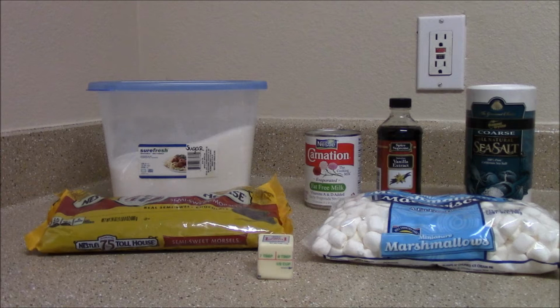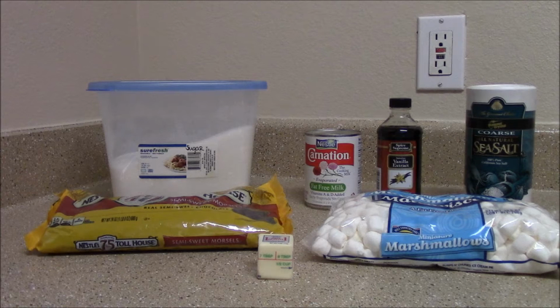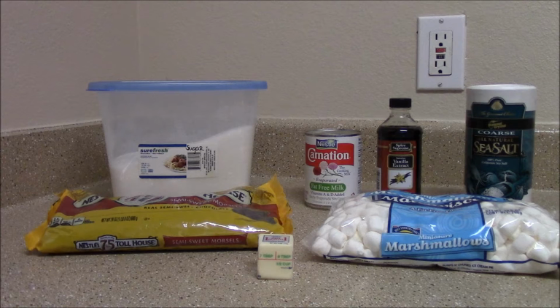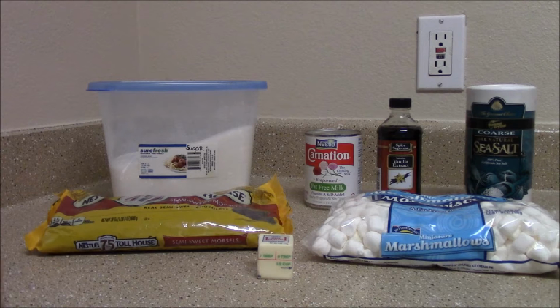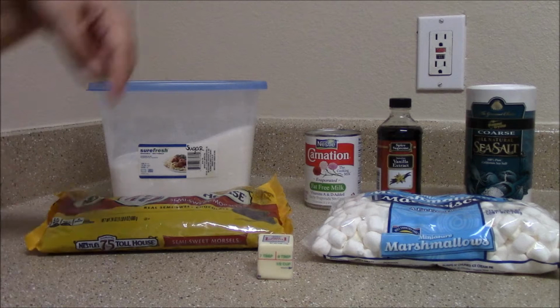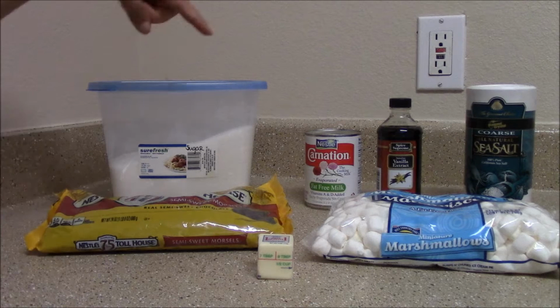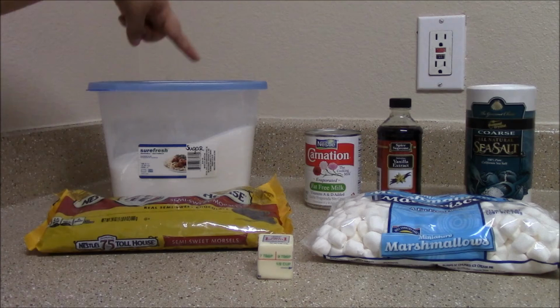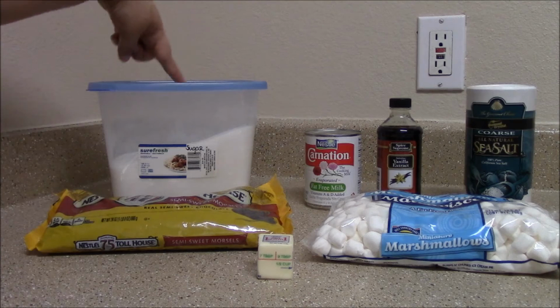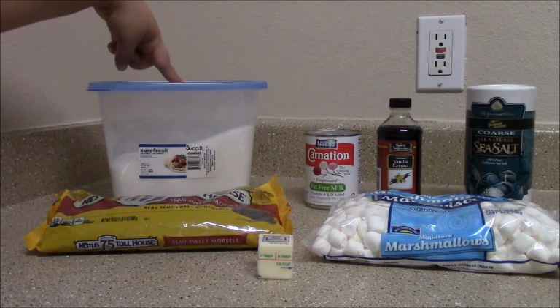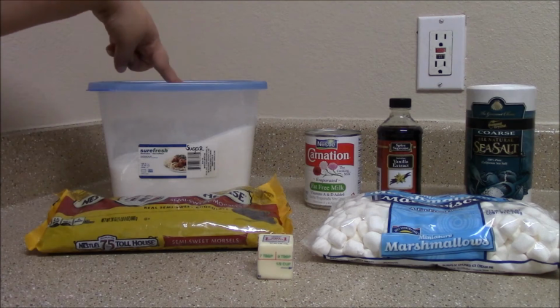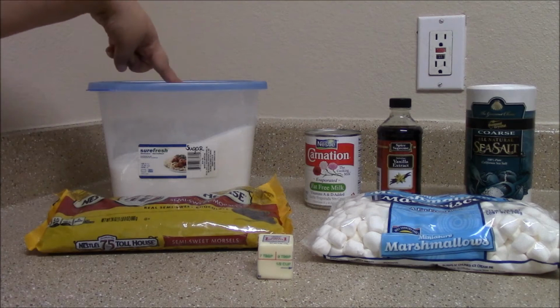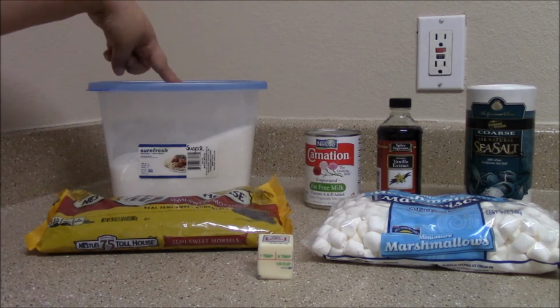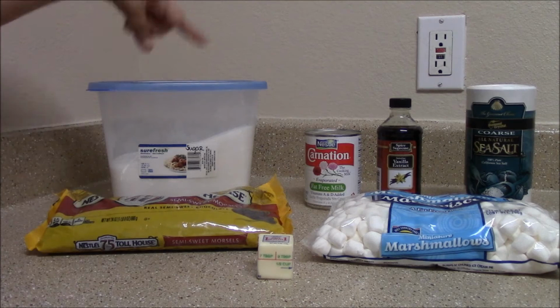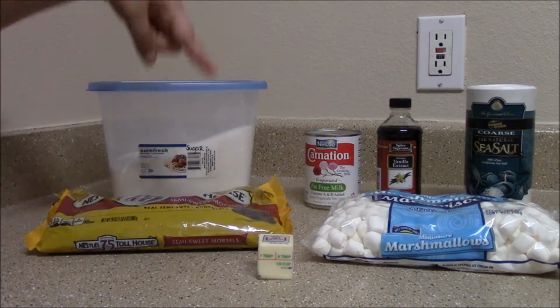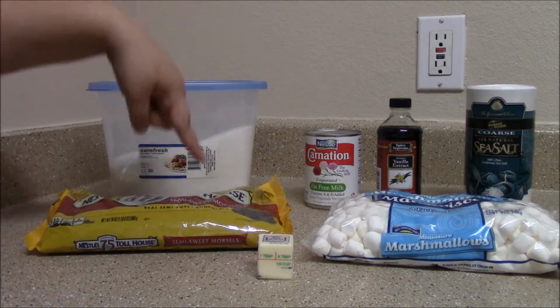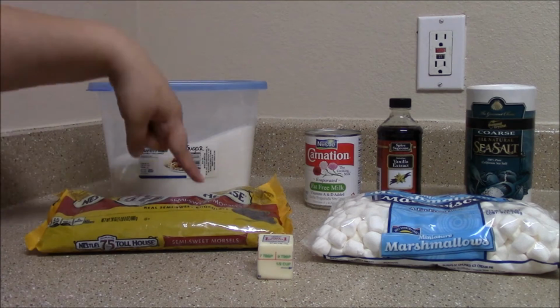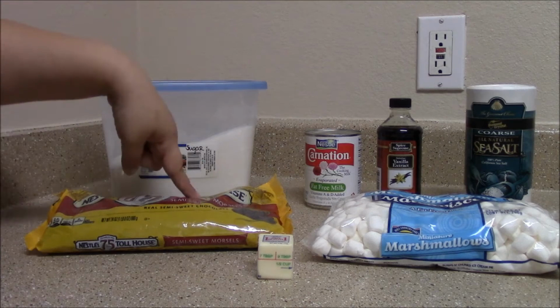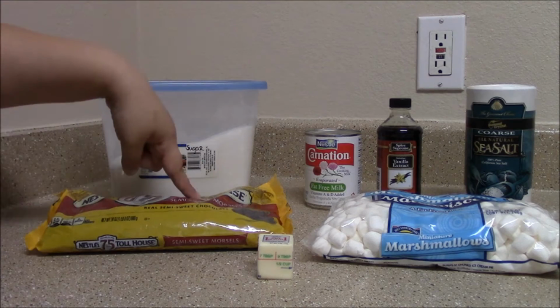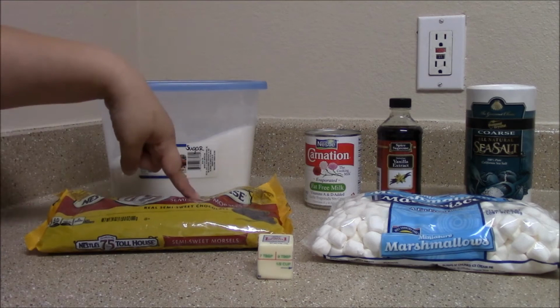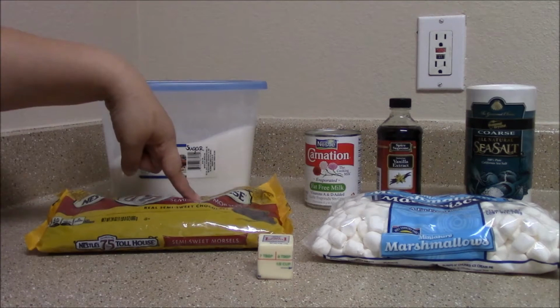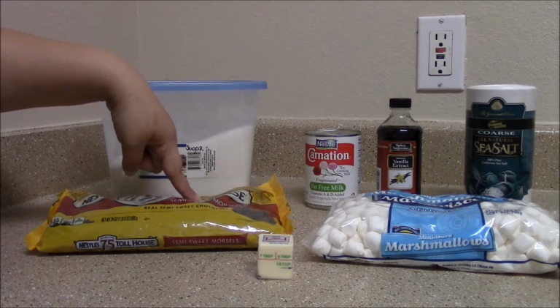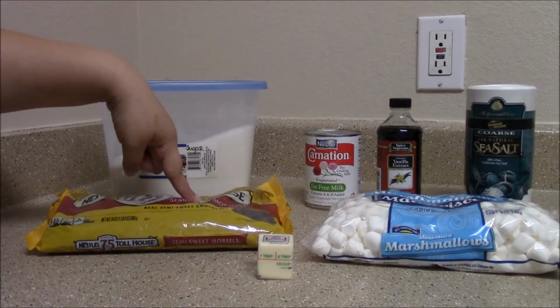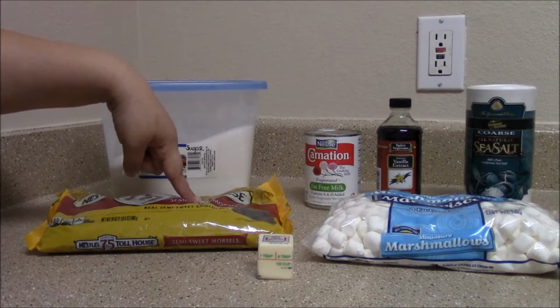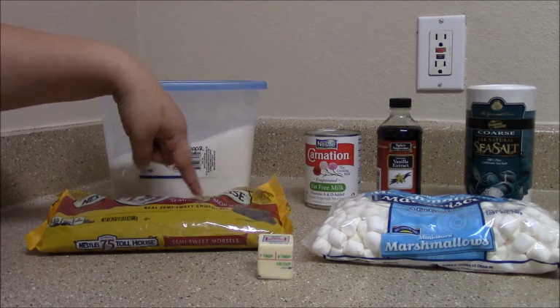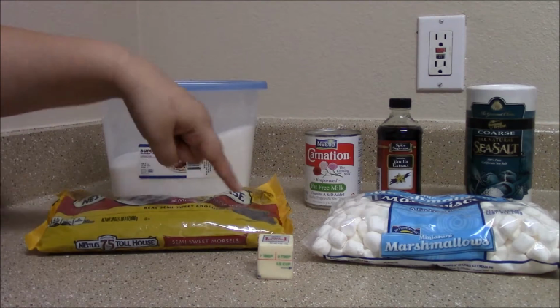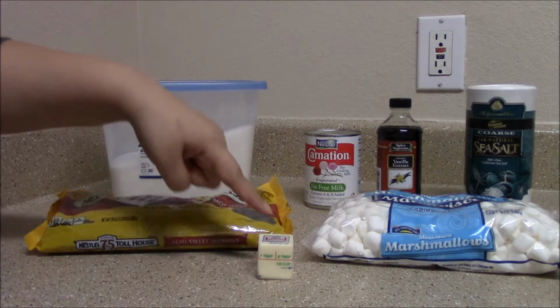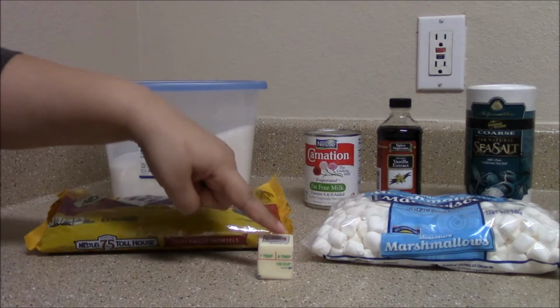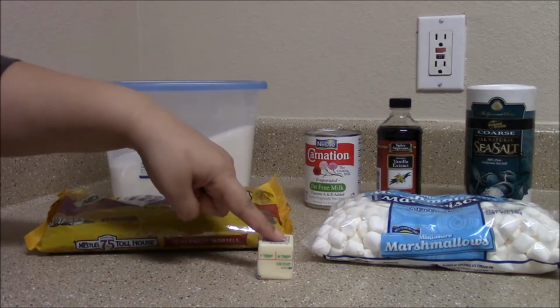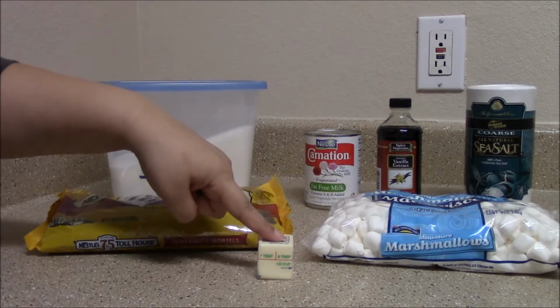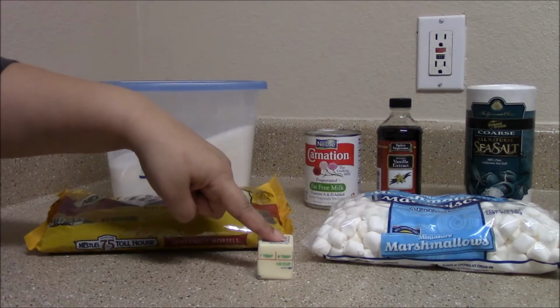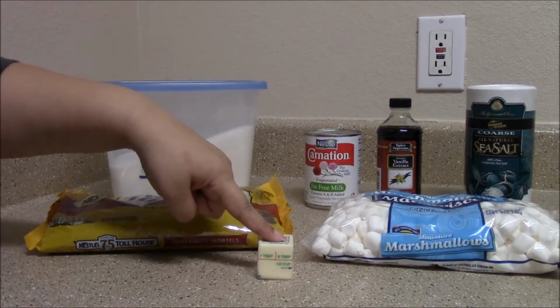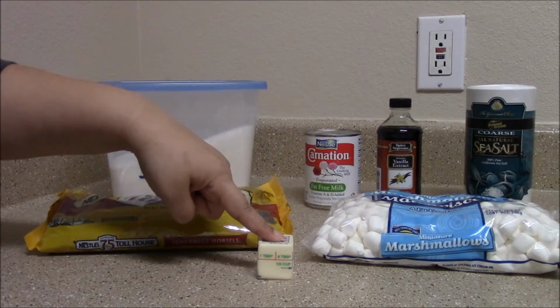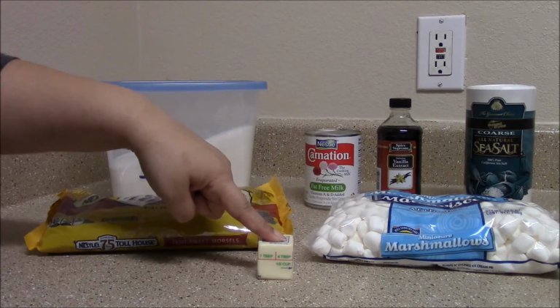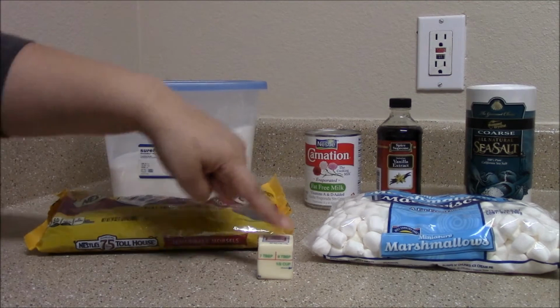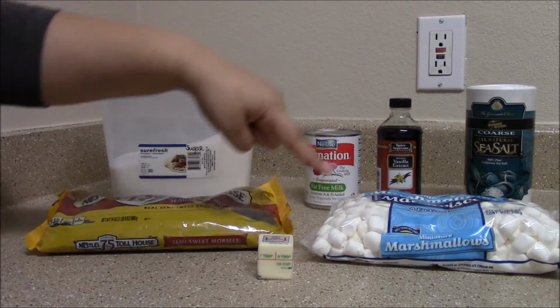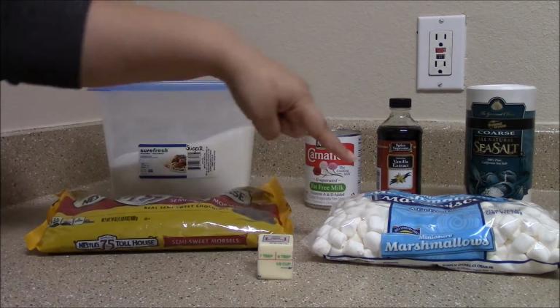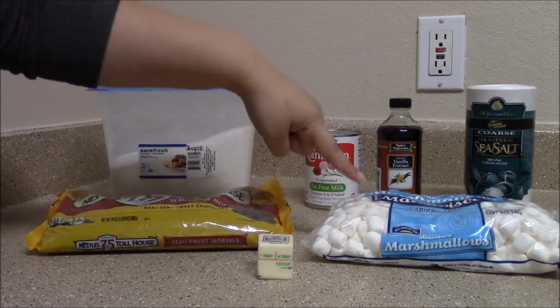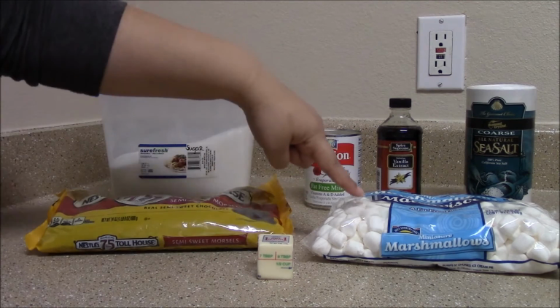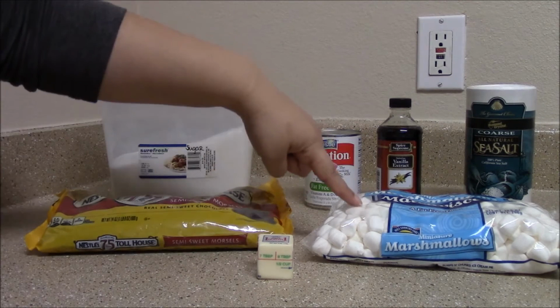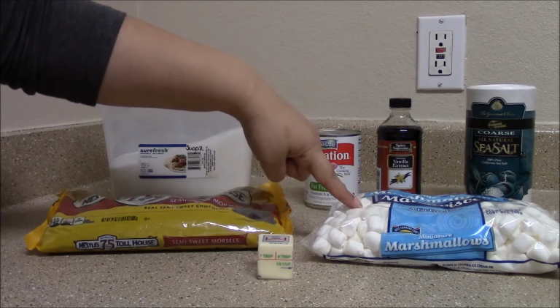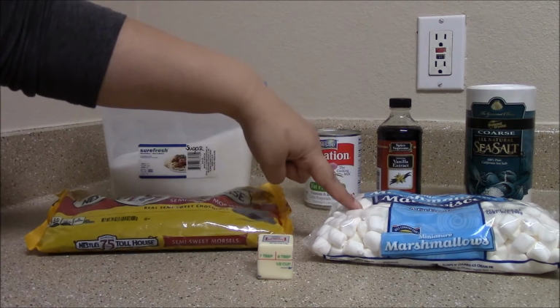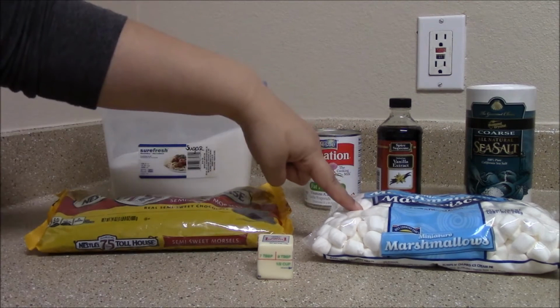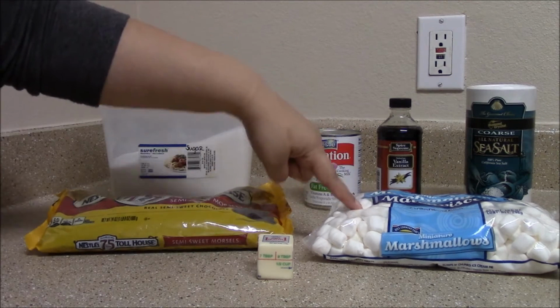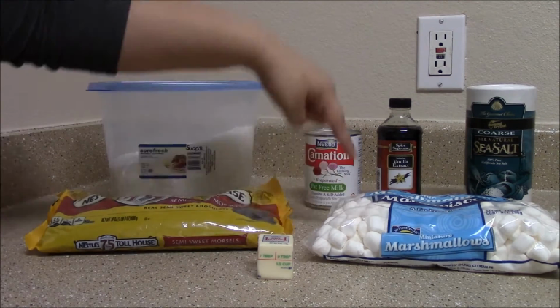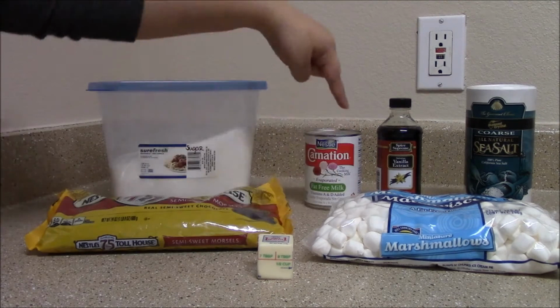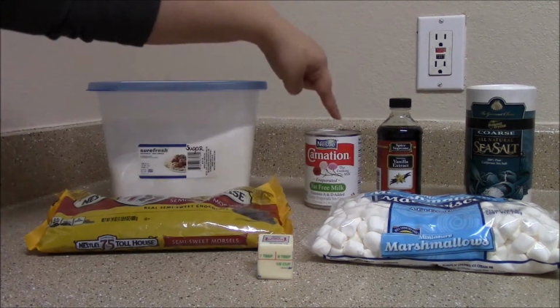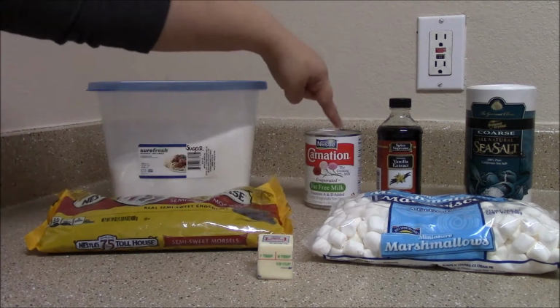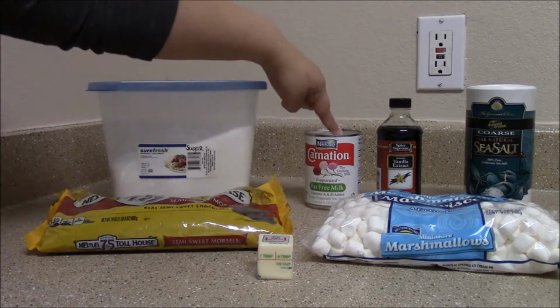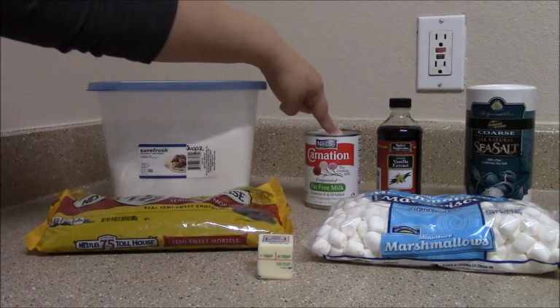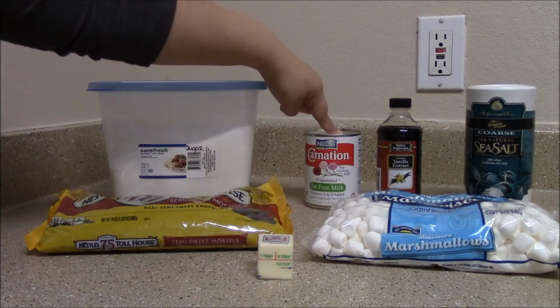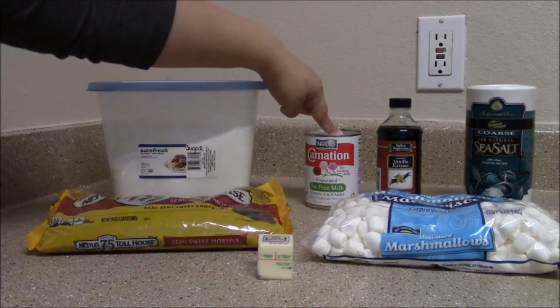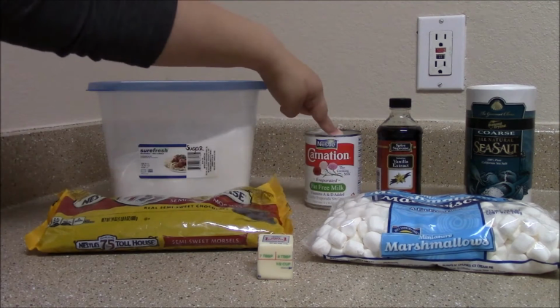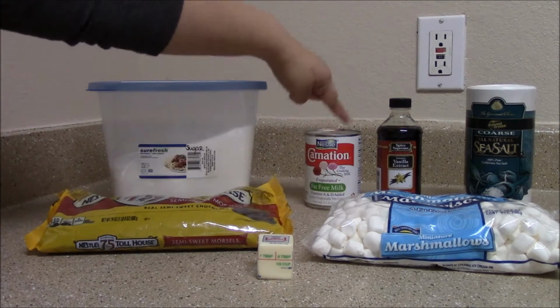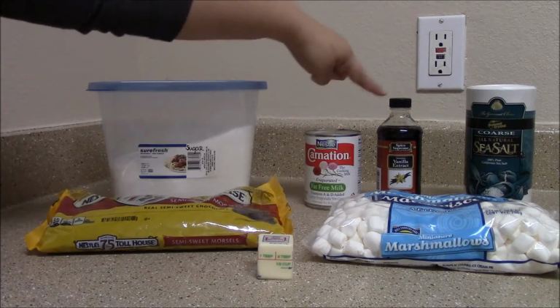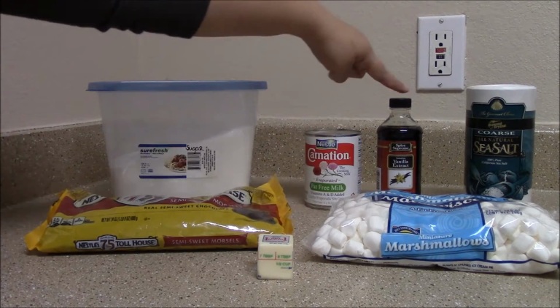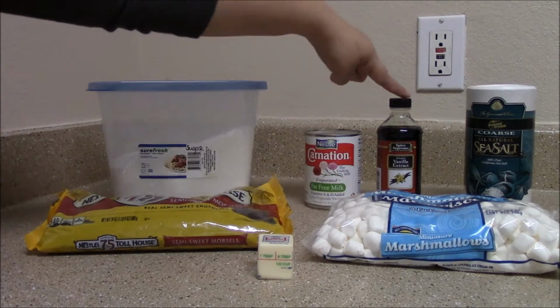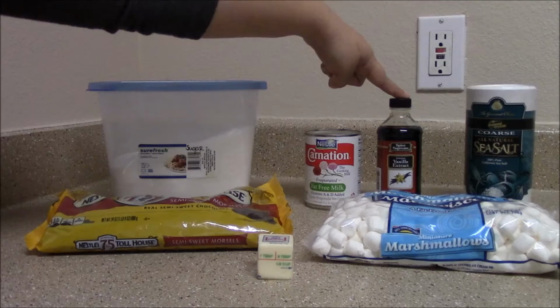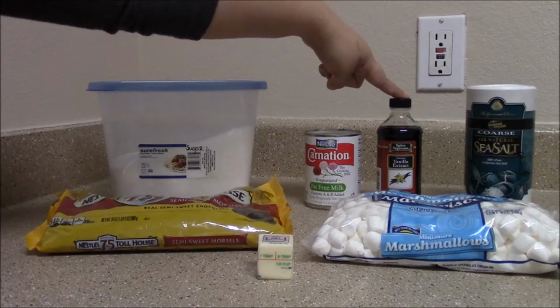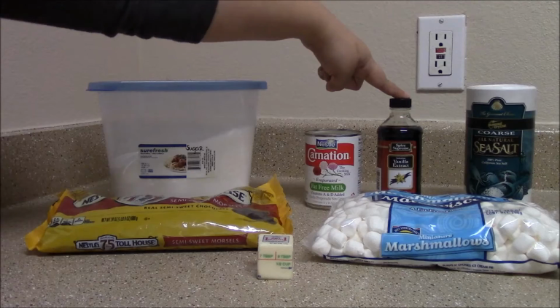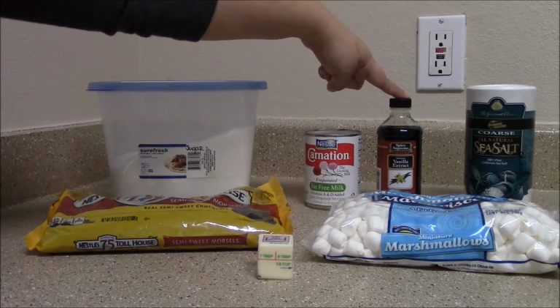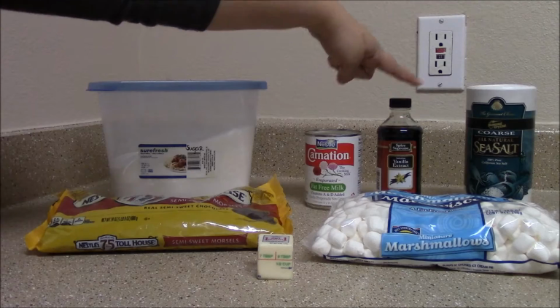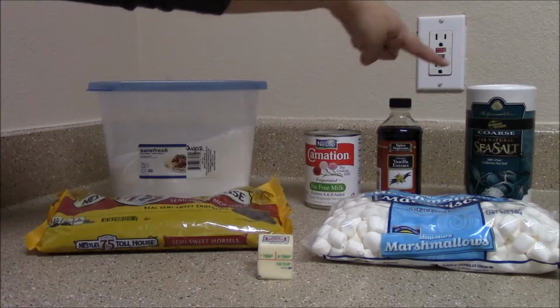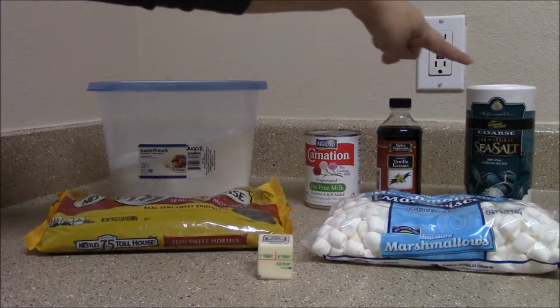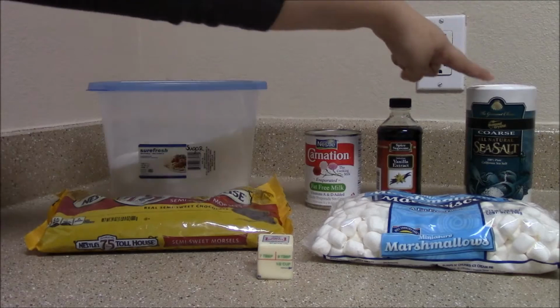The ingredients you'll need are sugar, semi-sweet chocolate chips, butter, mini marshmallows, evaporated milk, vanilla extract, and salt.